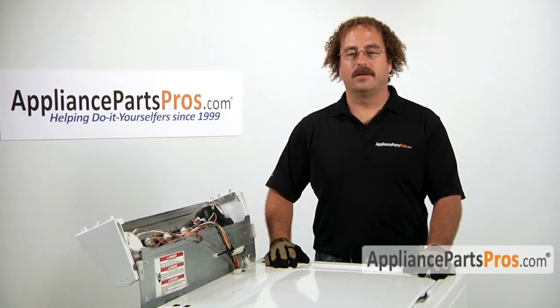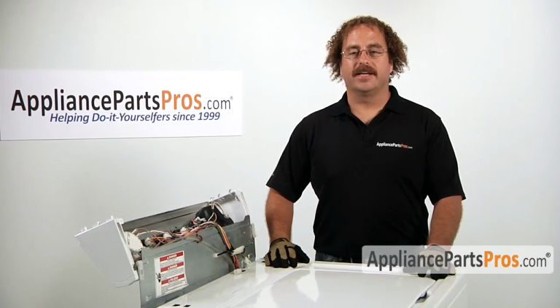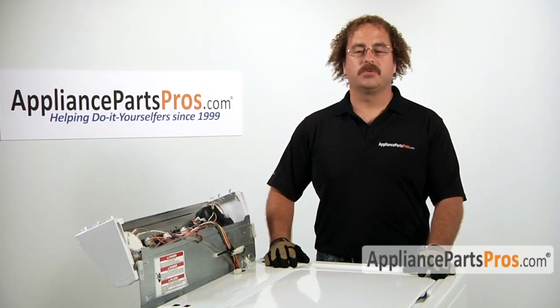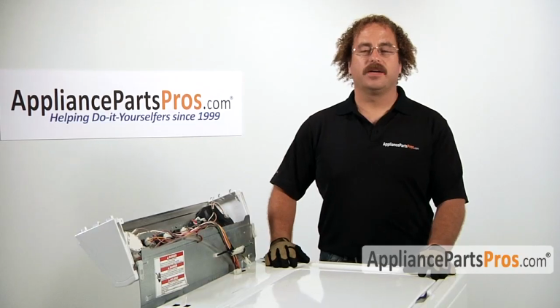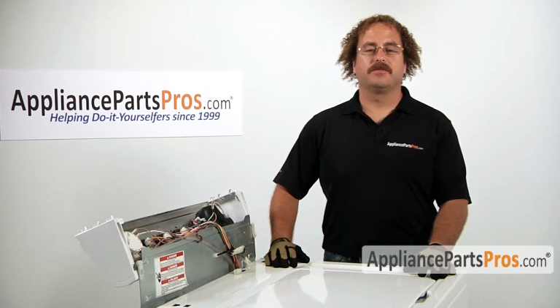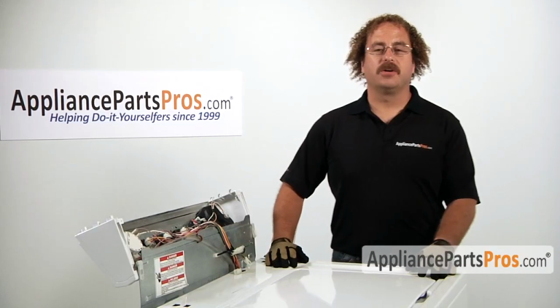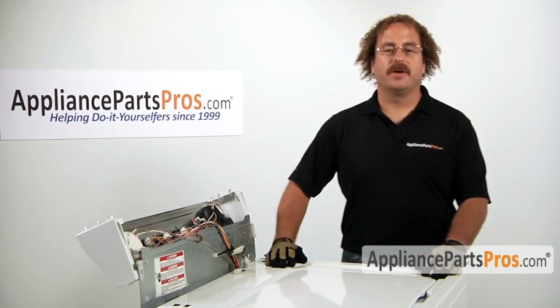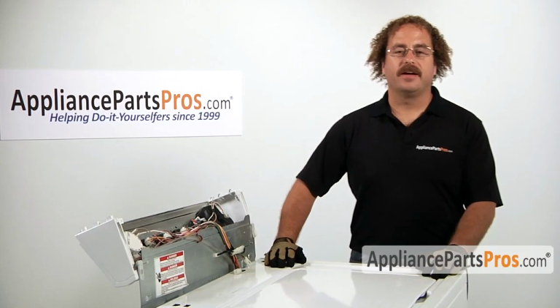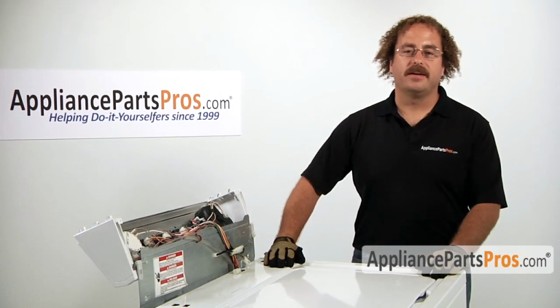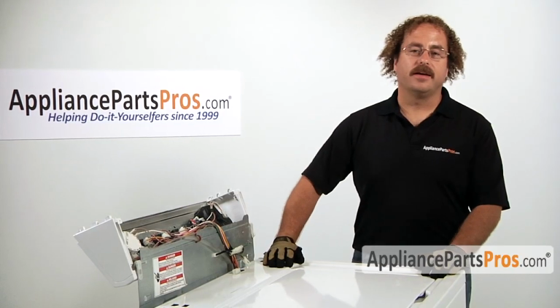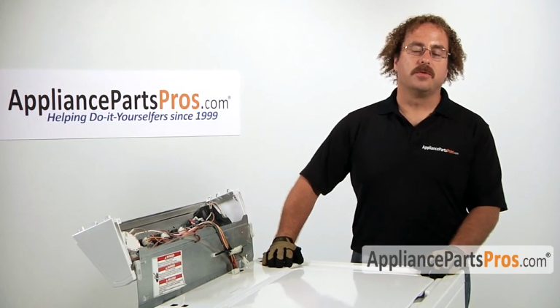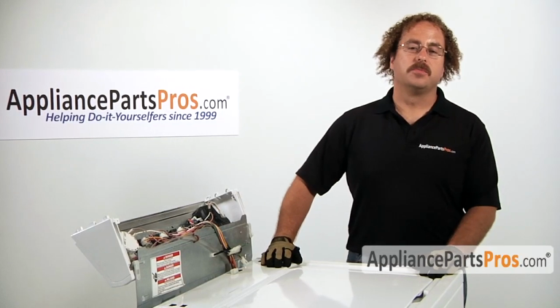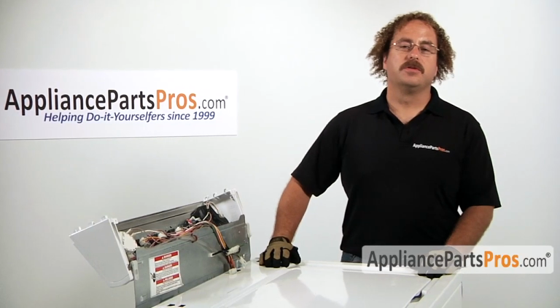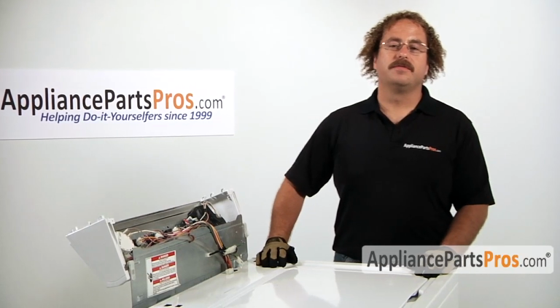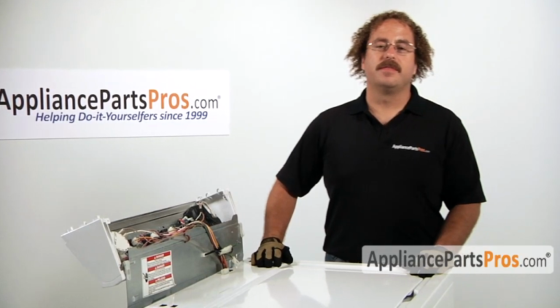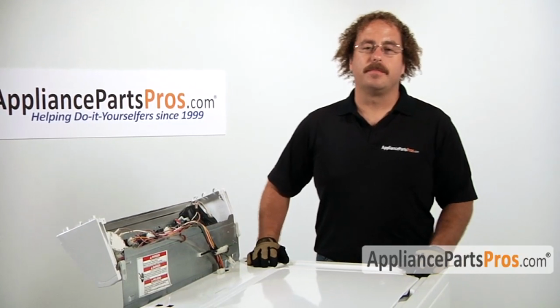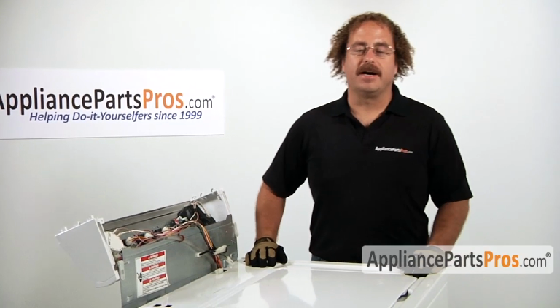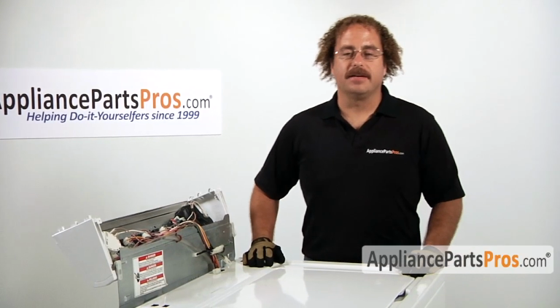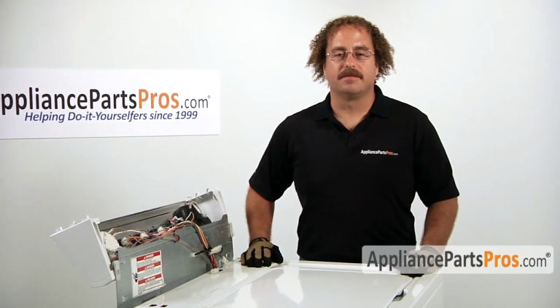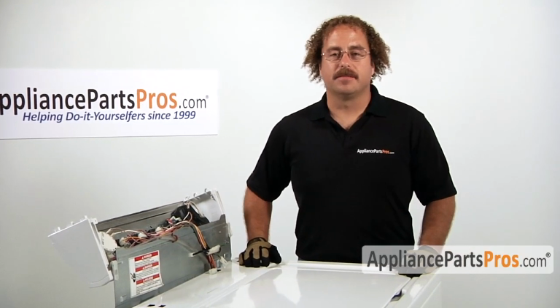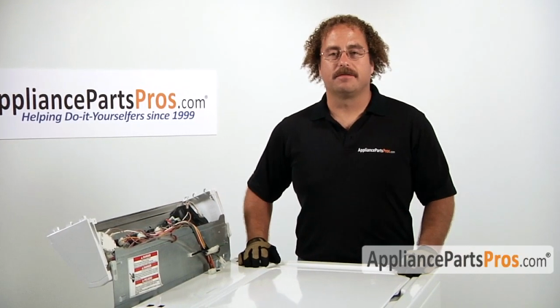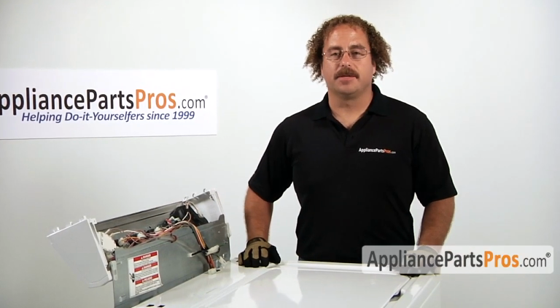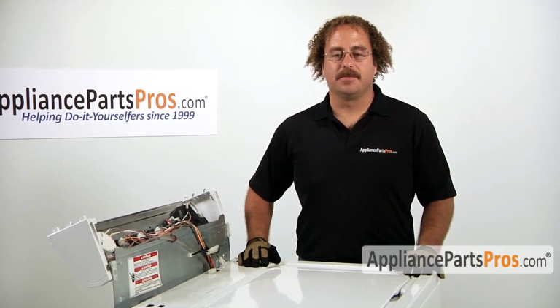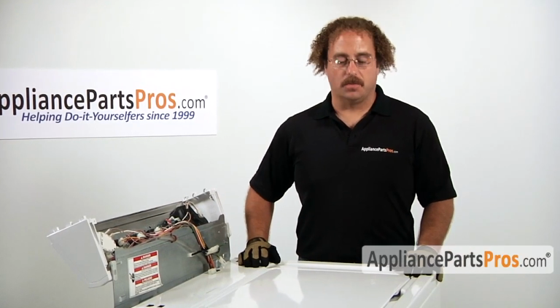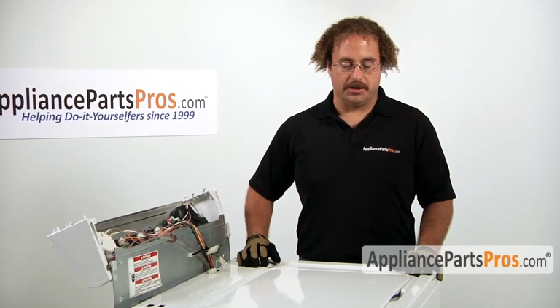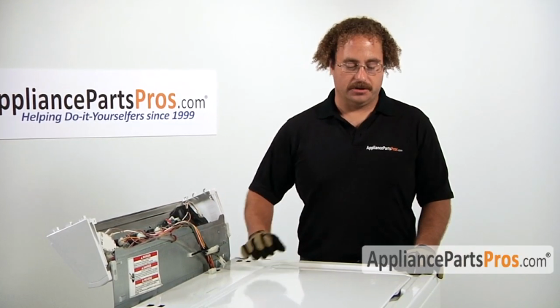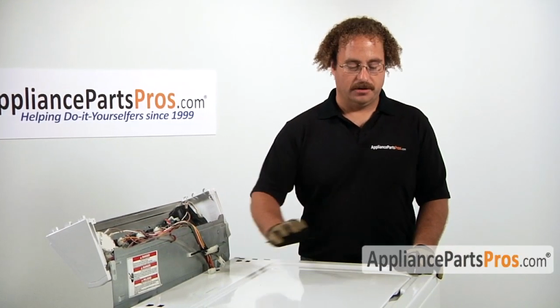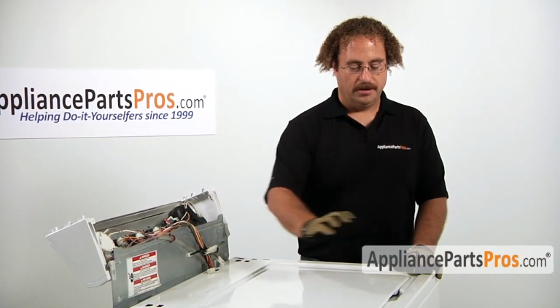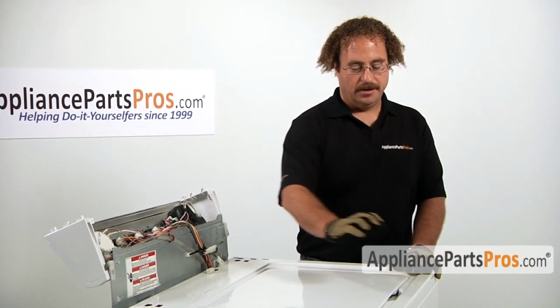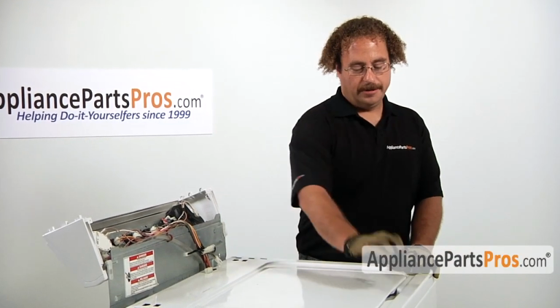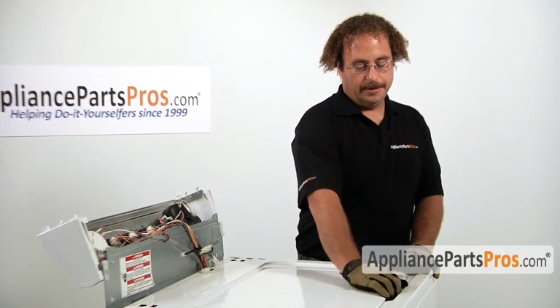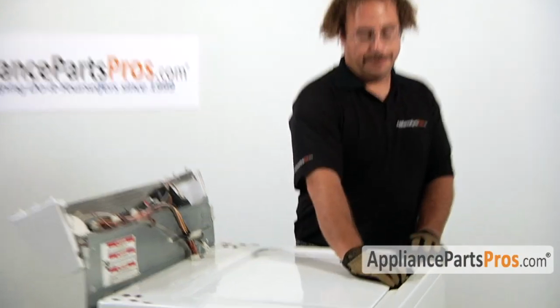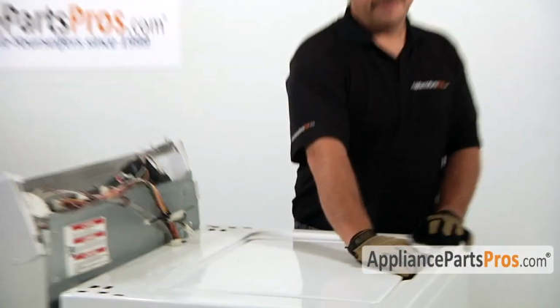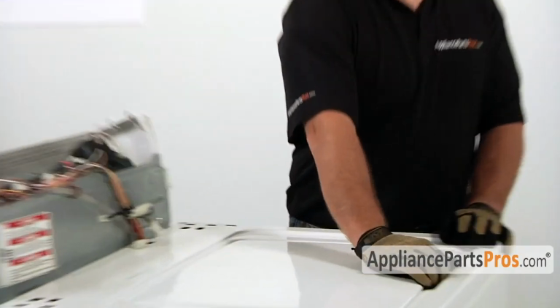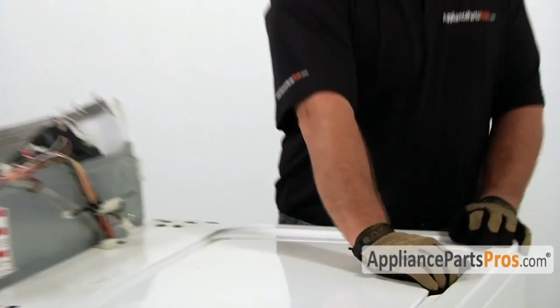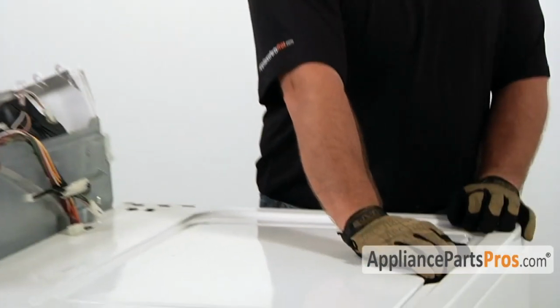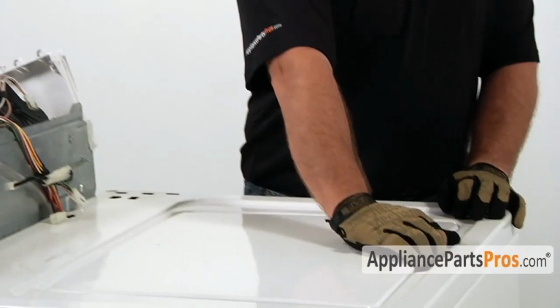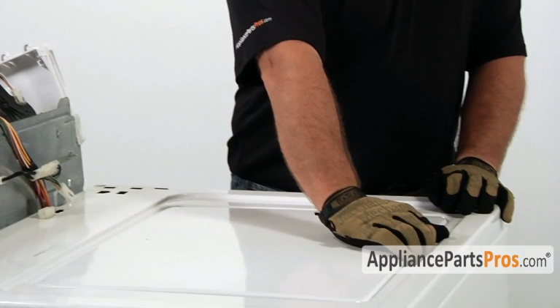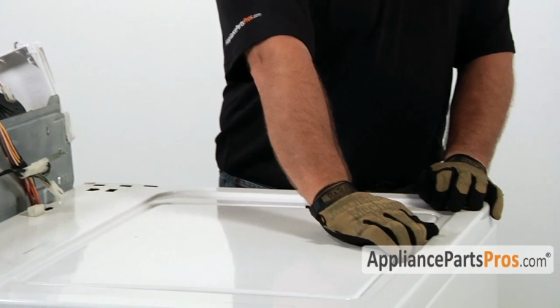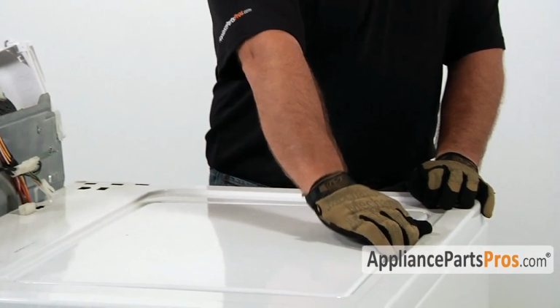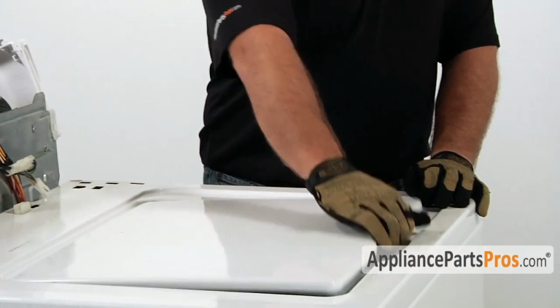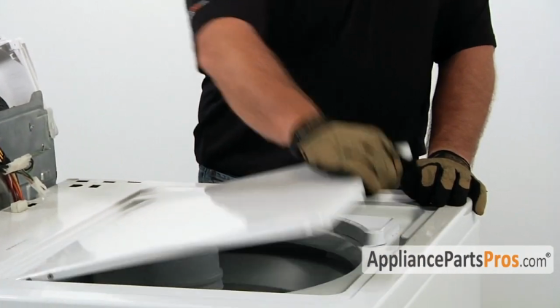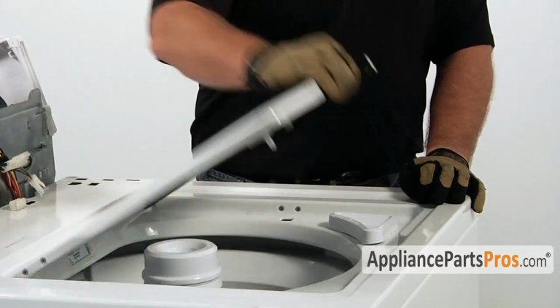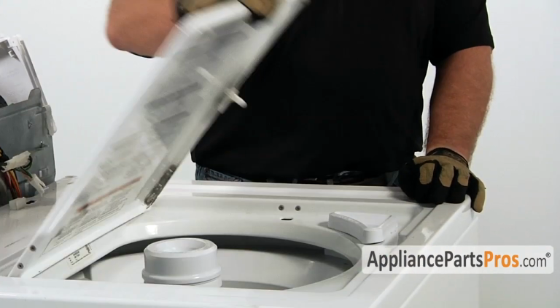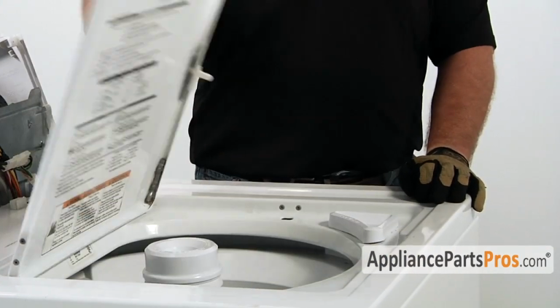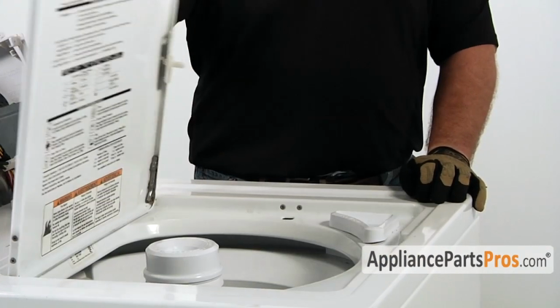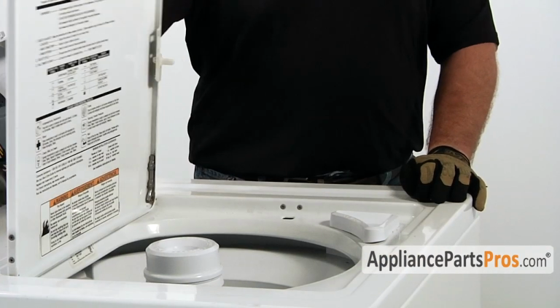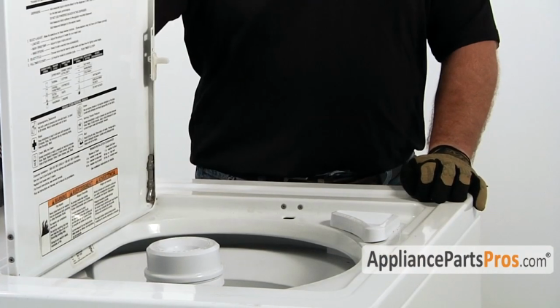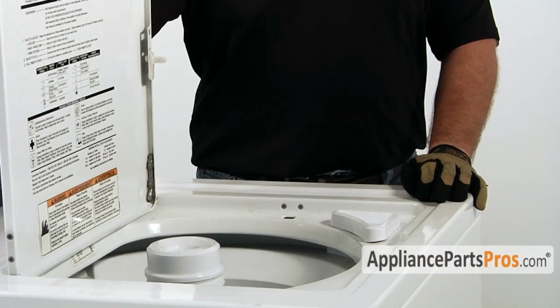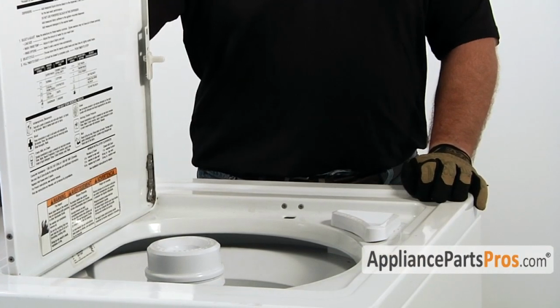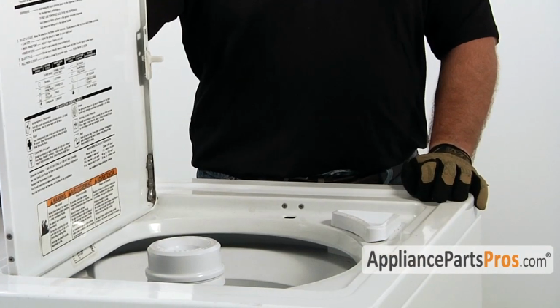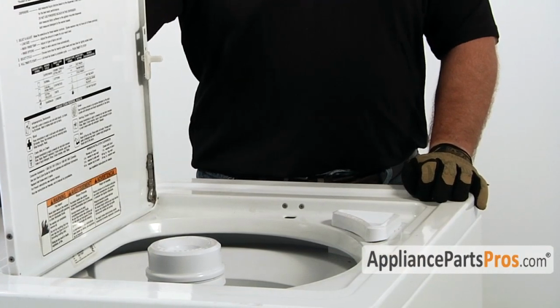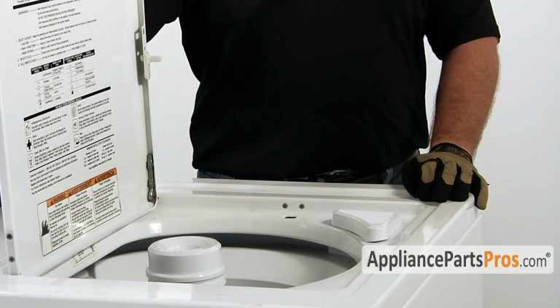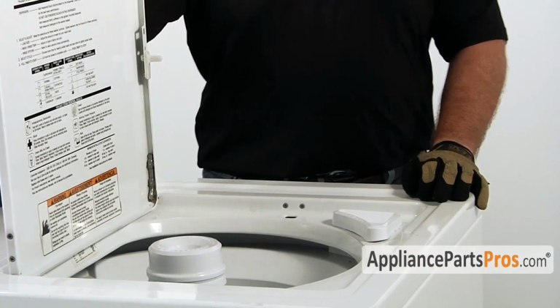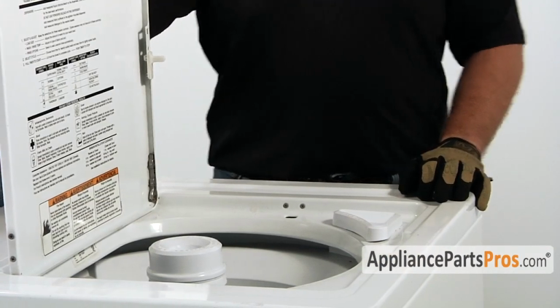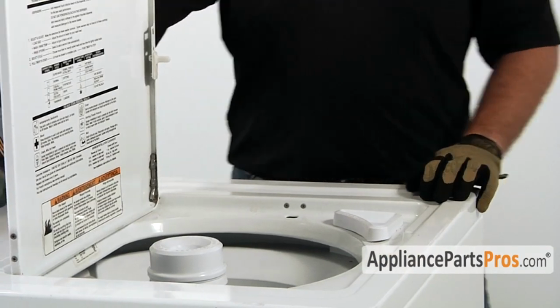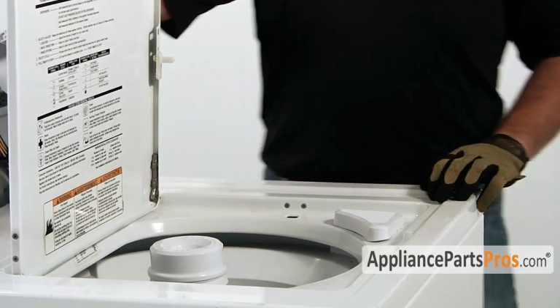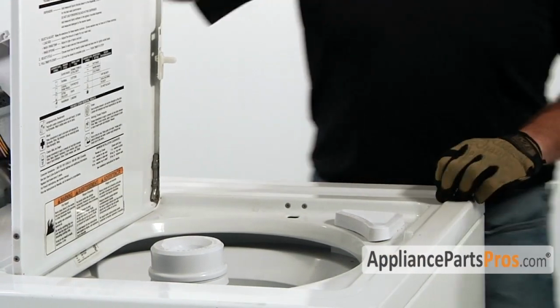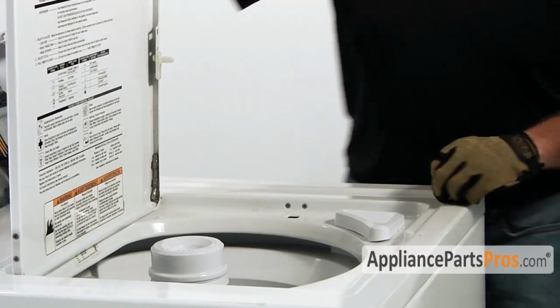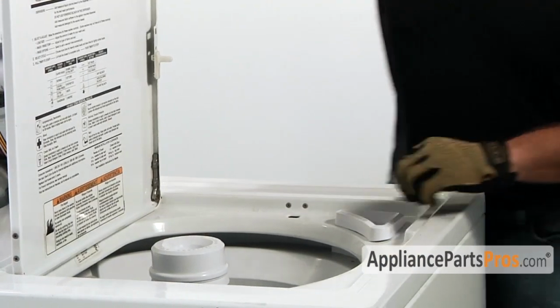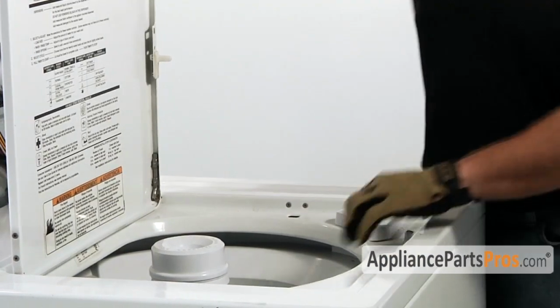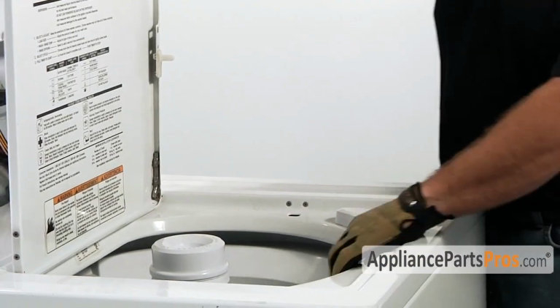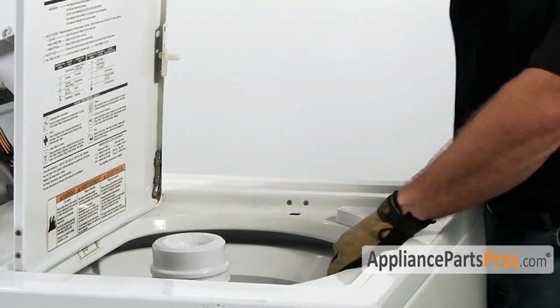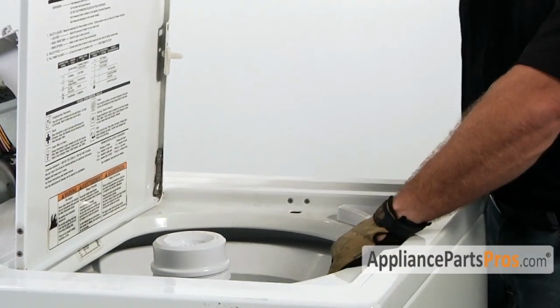Next we have to go ahead and remove the body from the frame of the washer, so we have to lift up on the lid and grab the body.